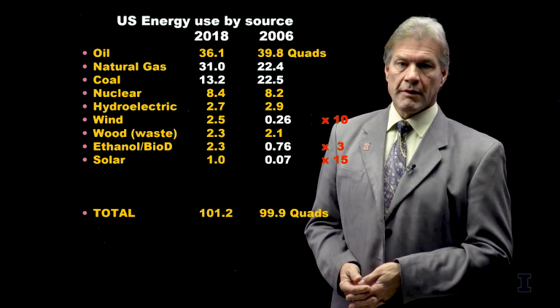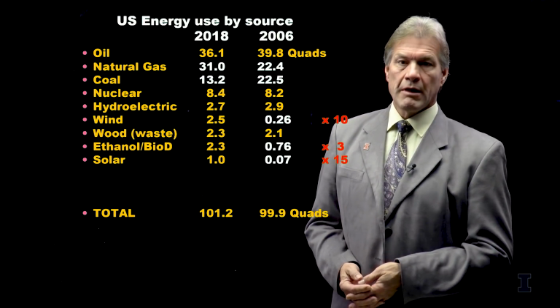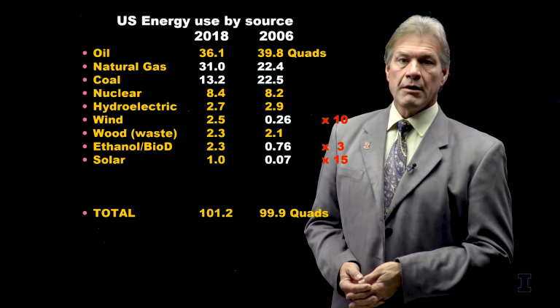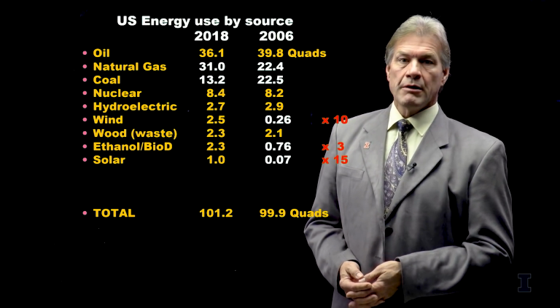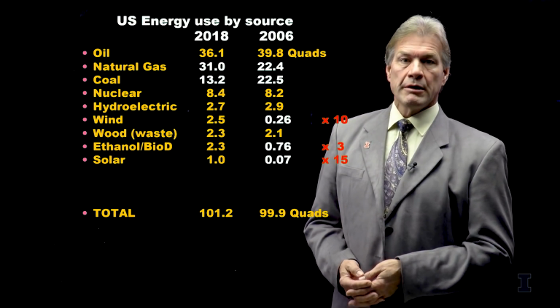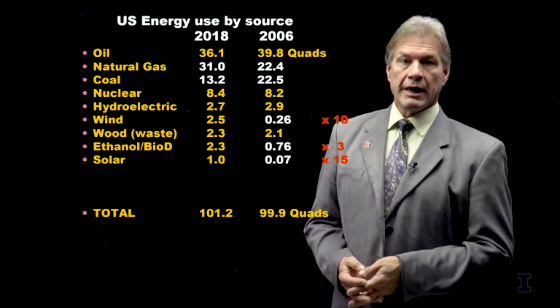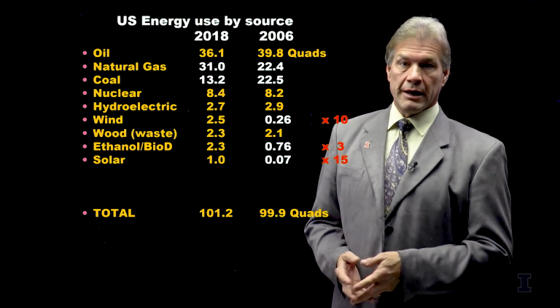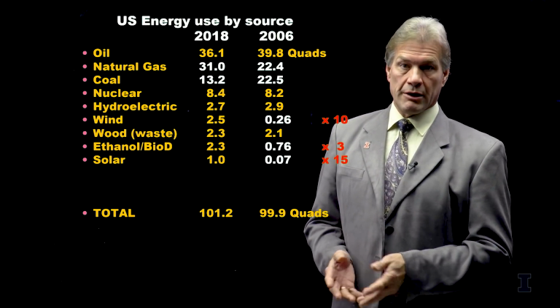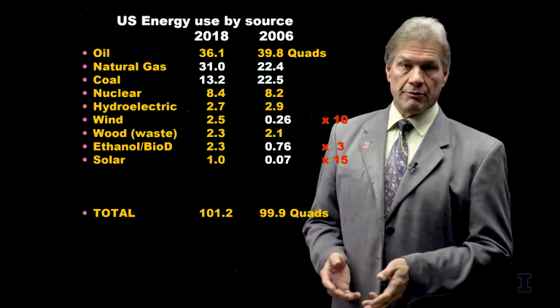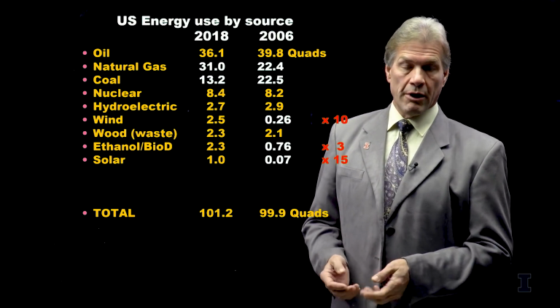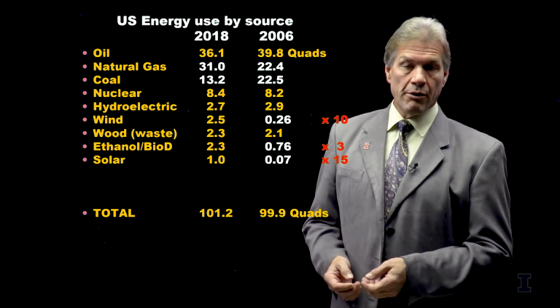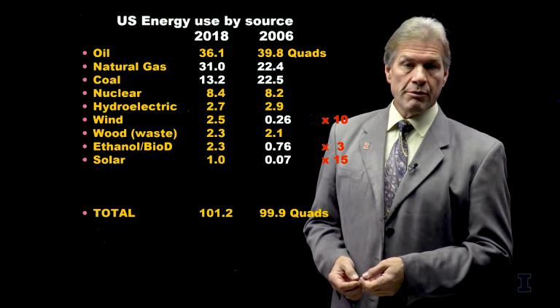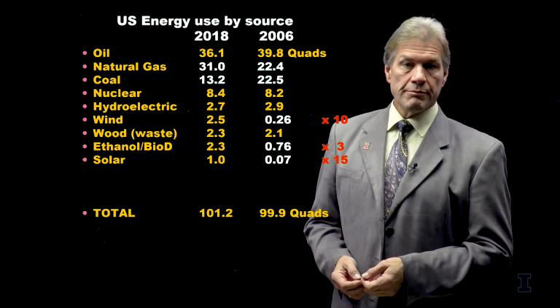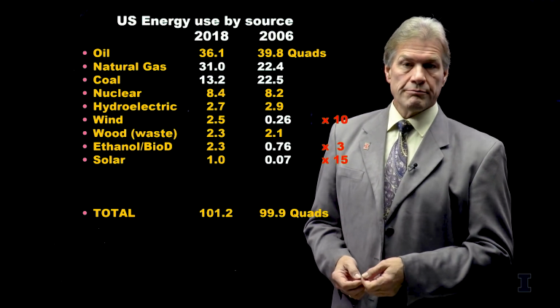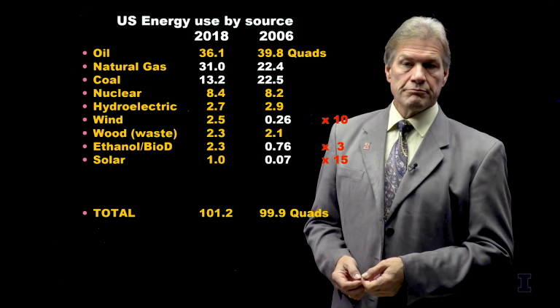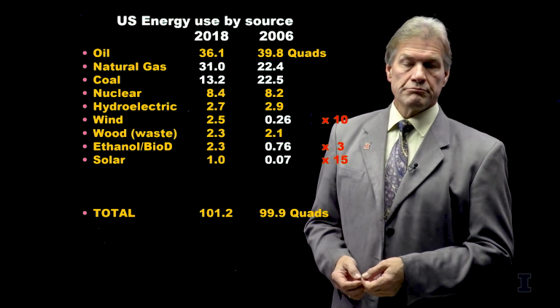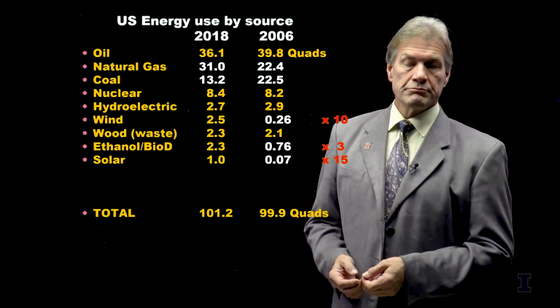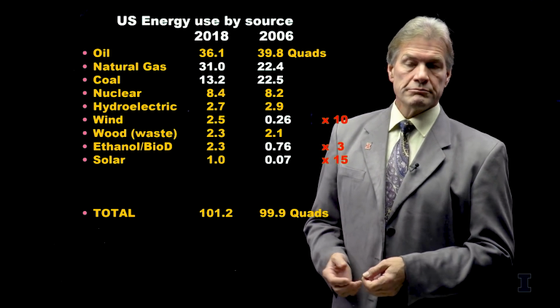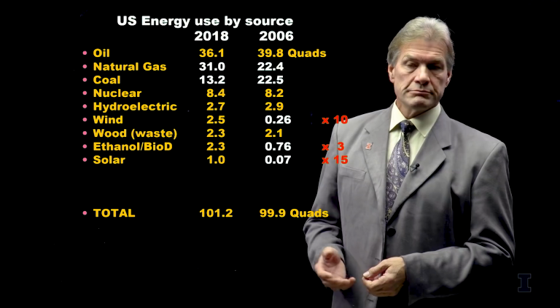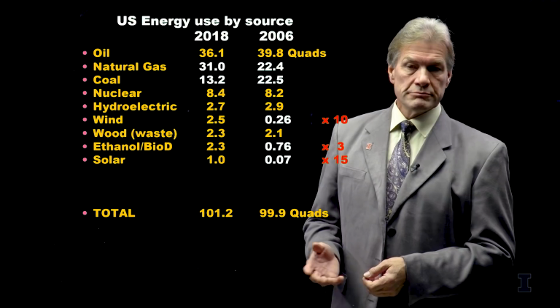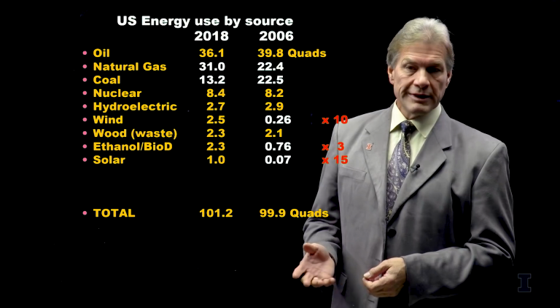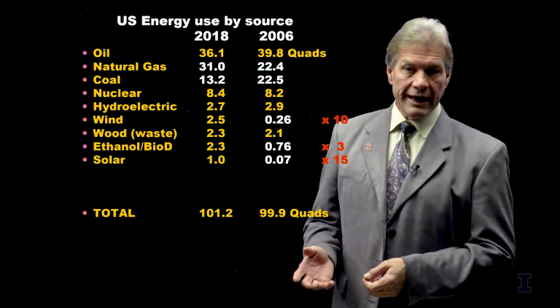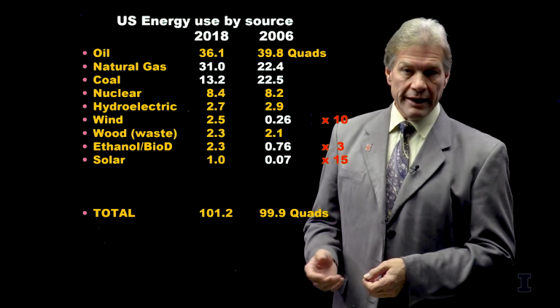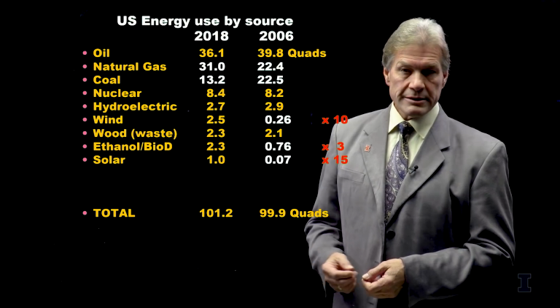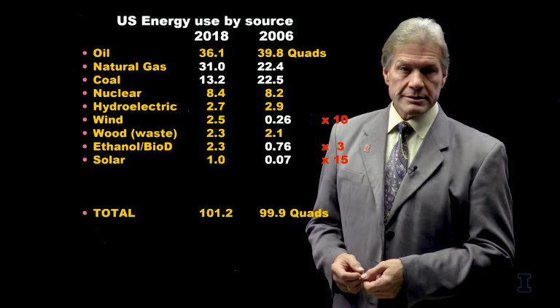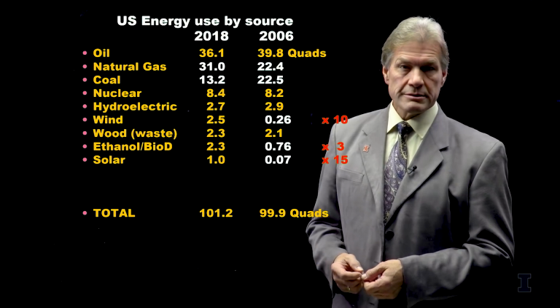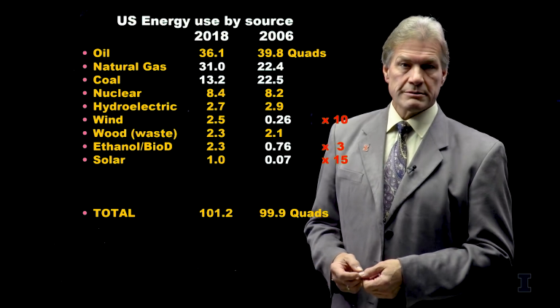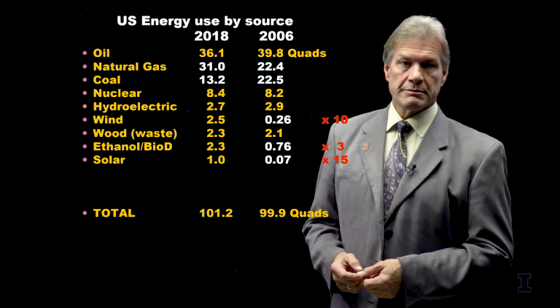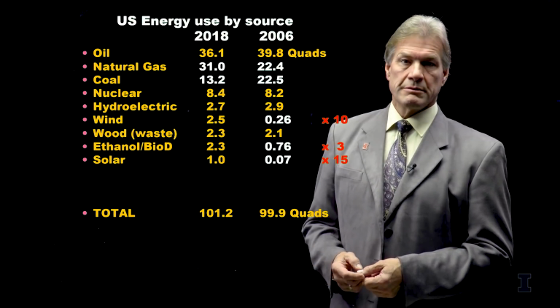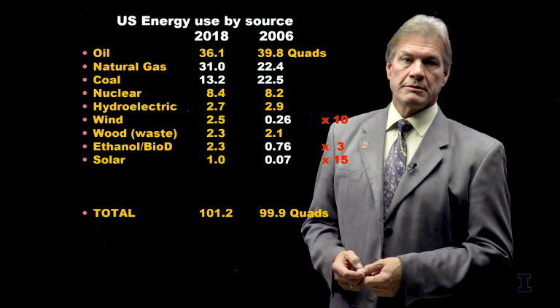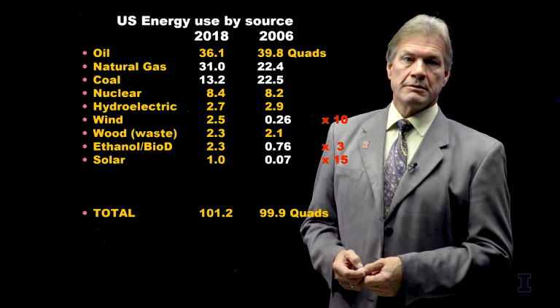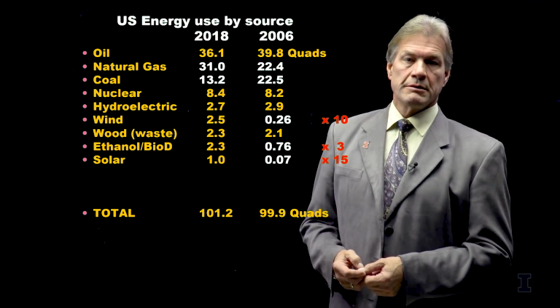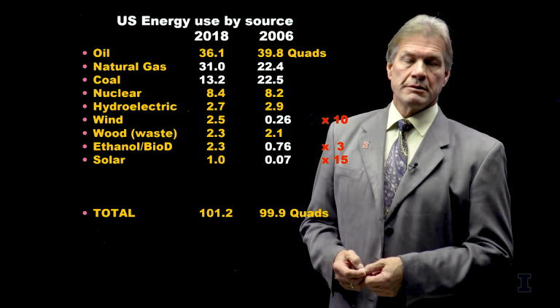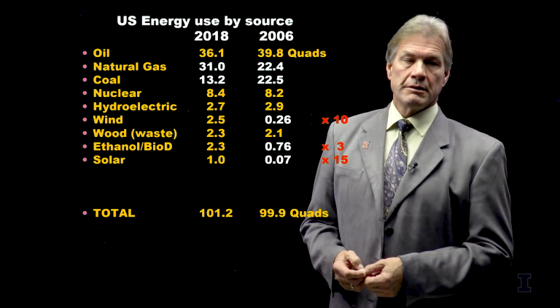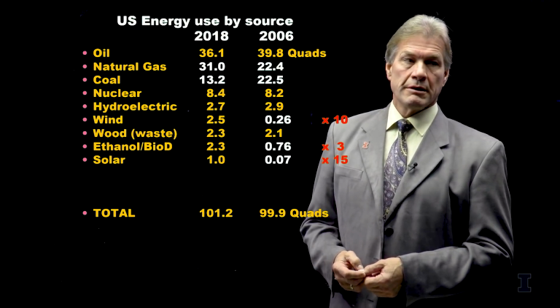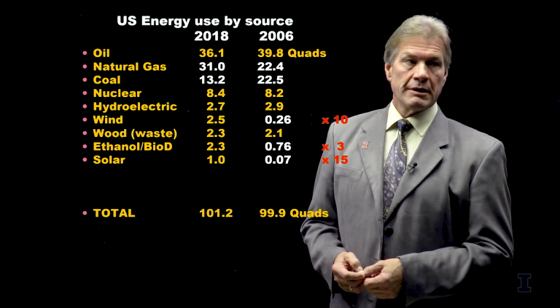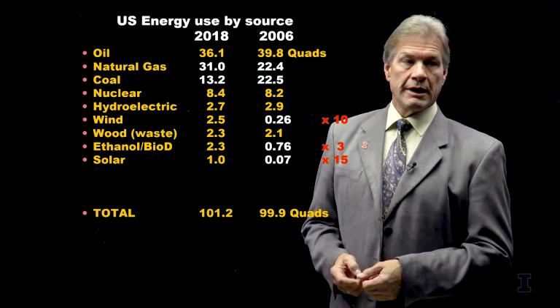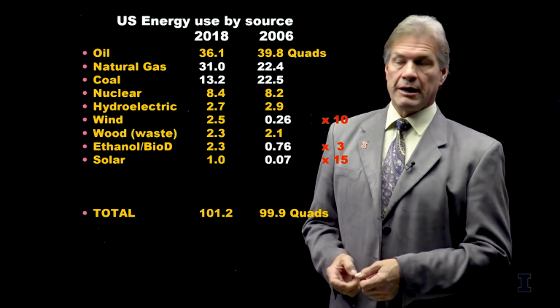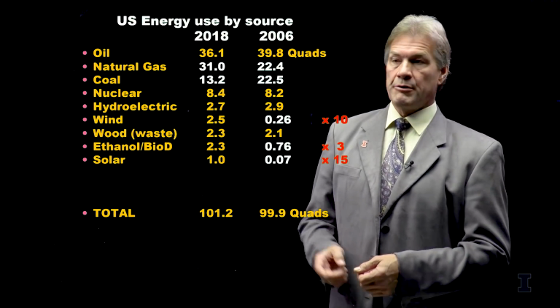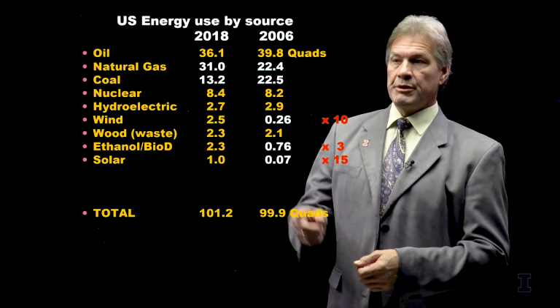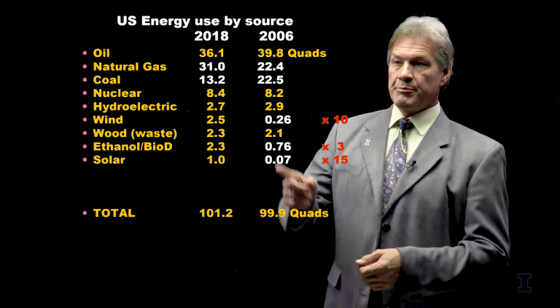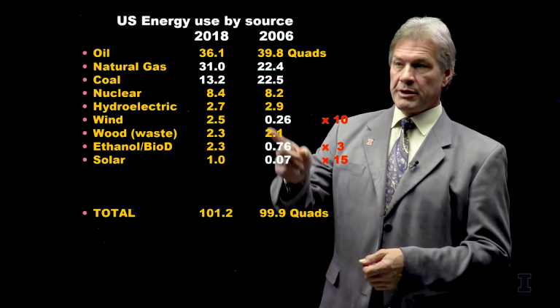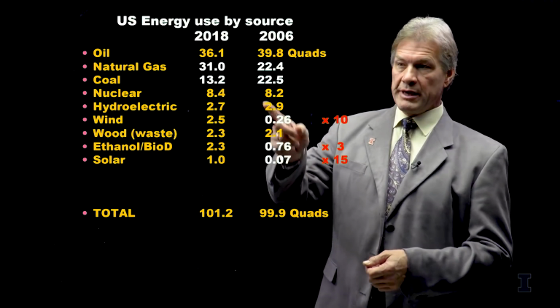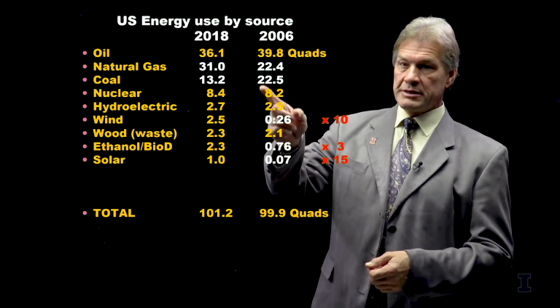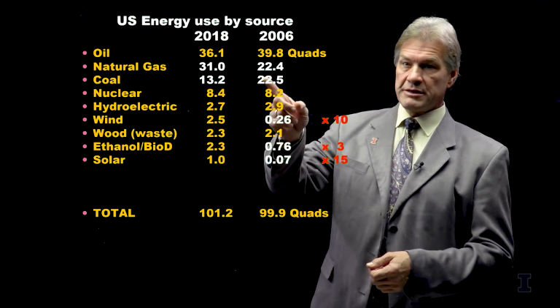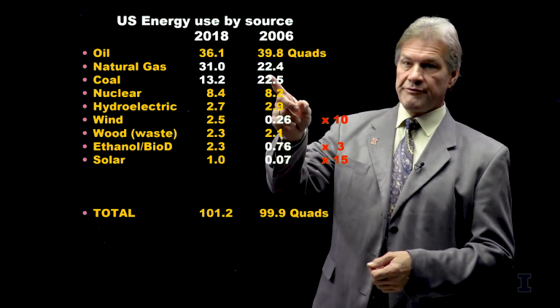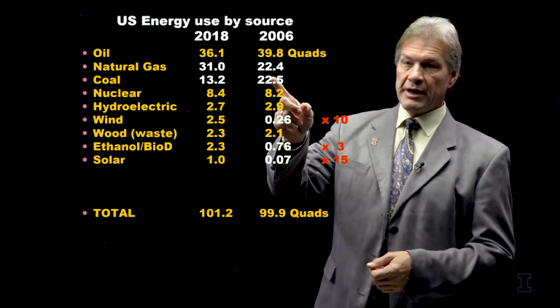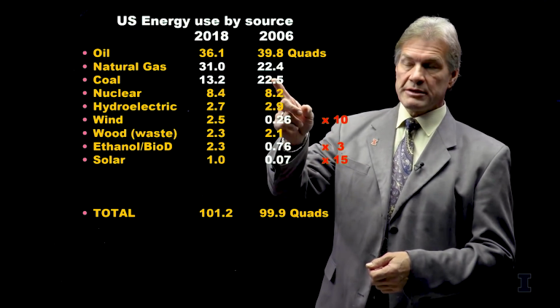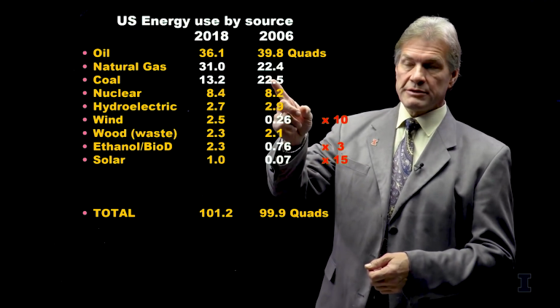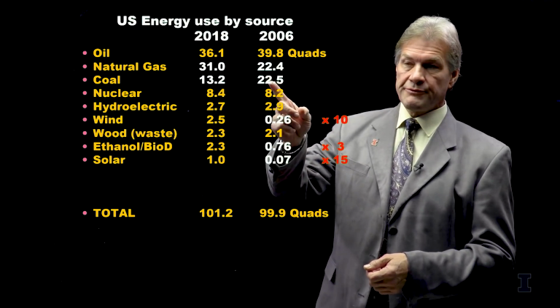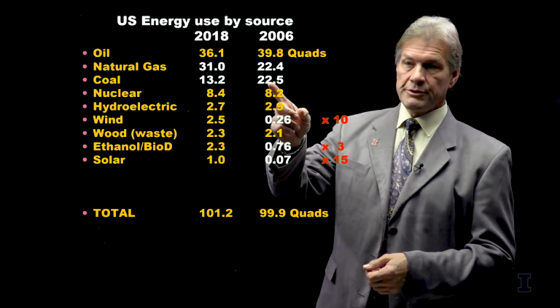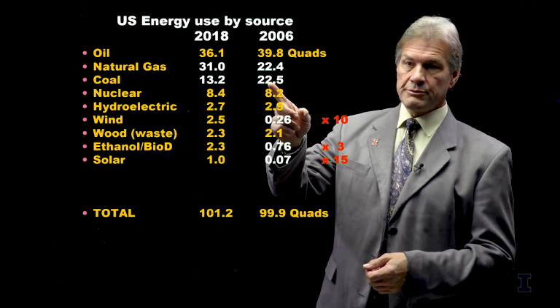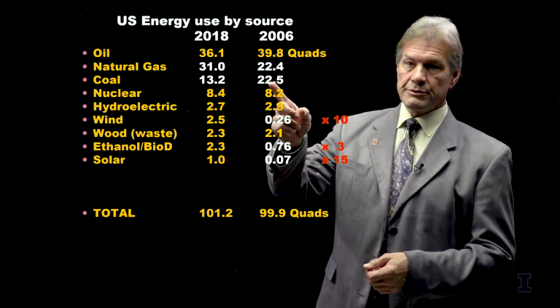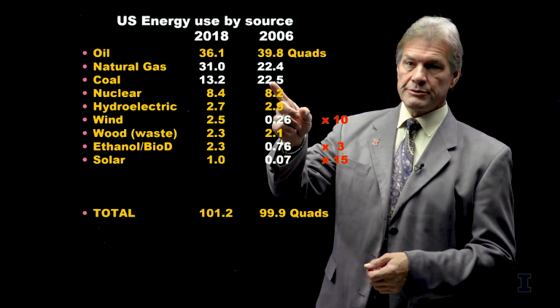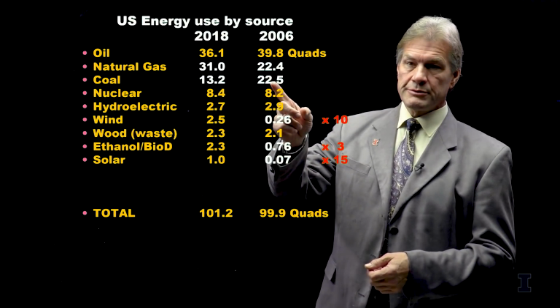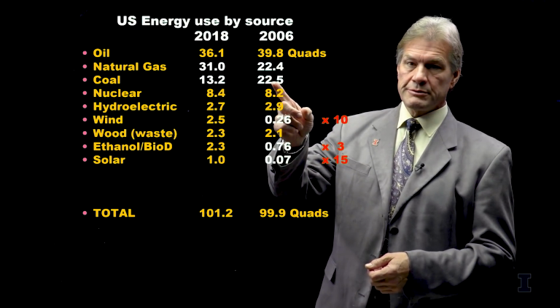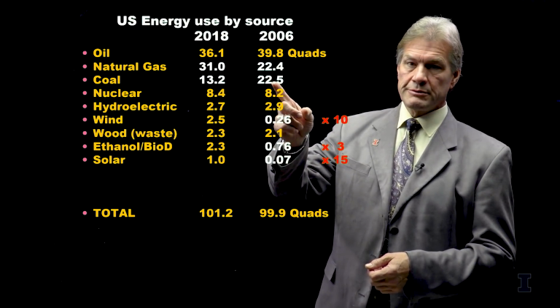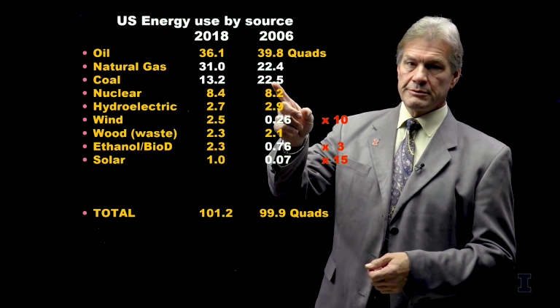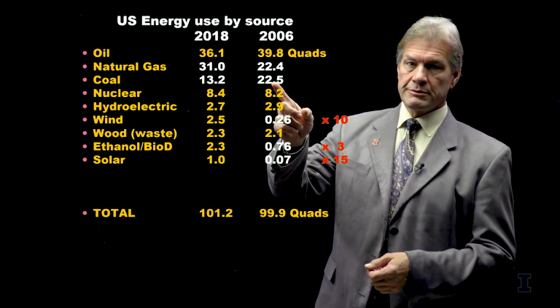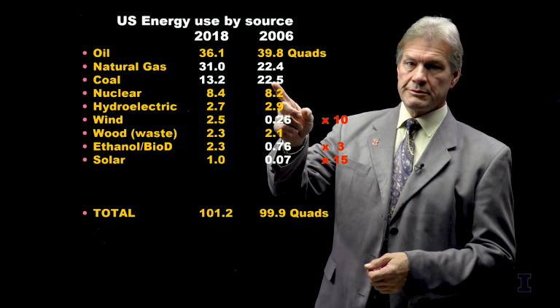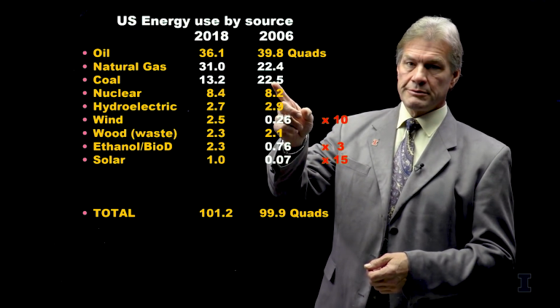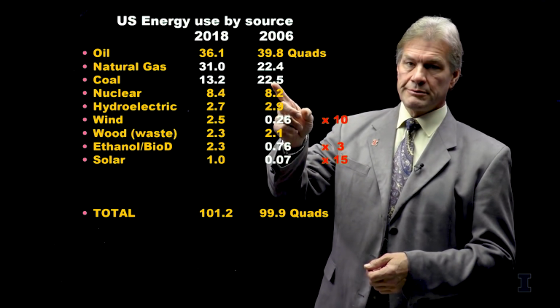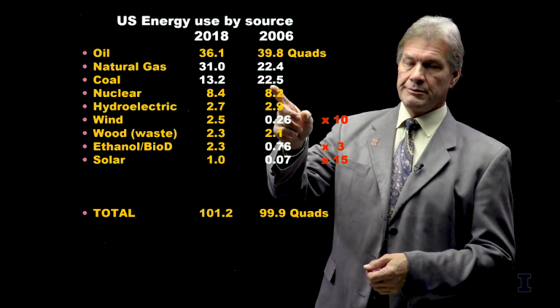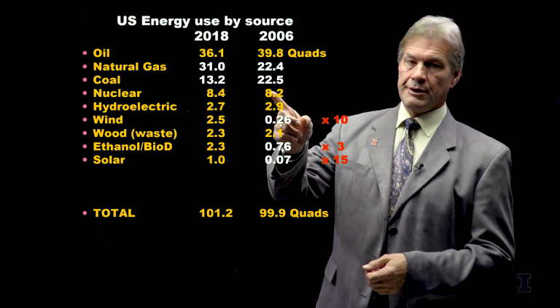Can renewables grow? Yes. Can they replace the fossil fuels? No.